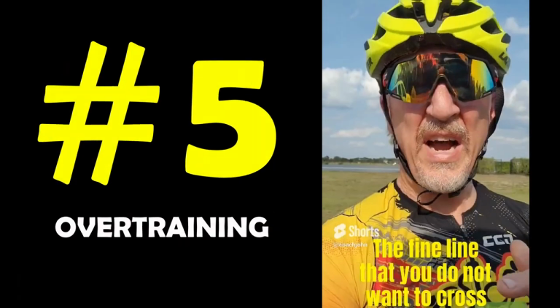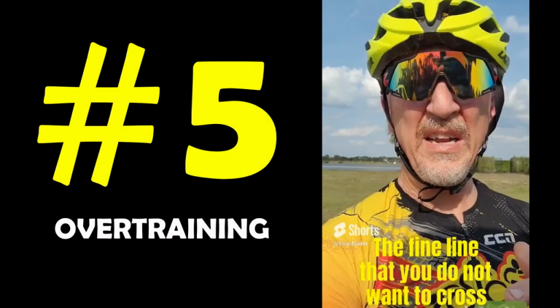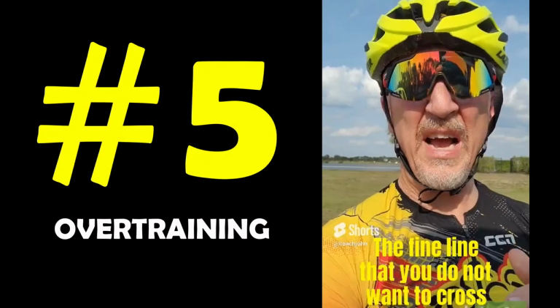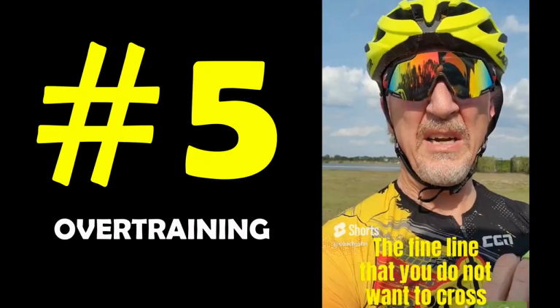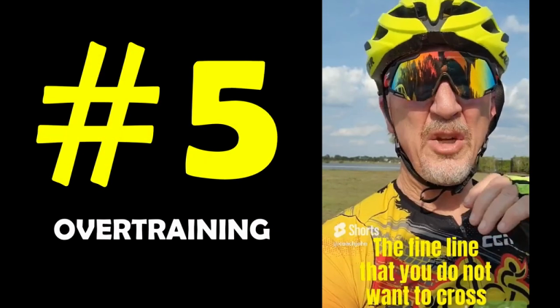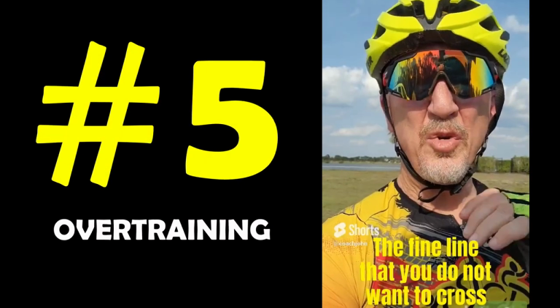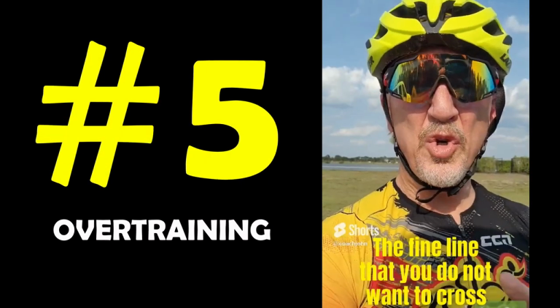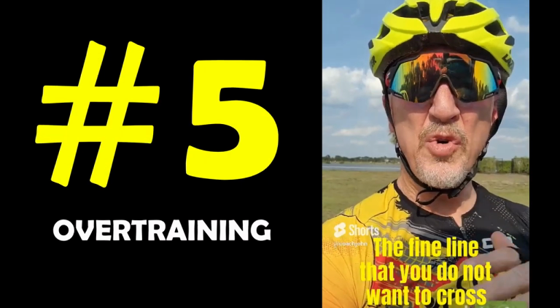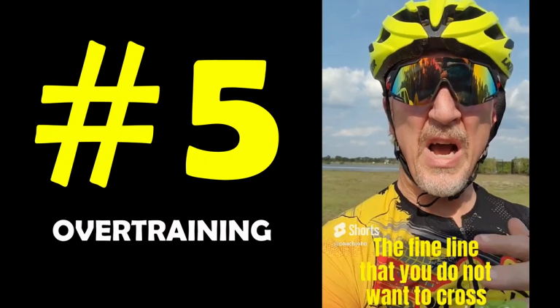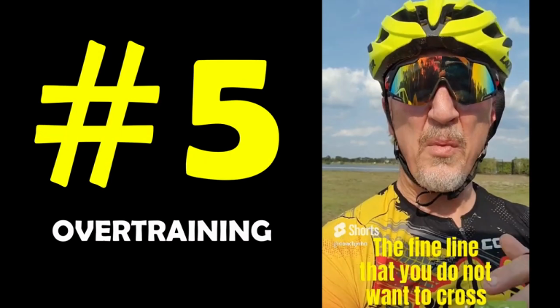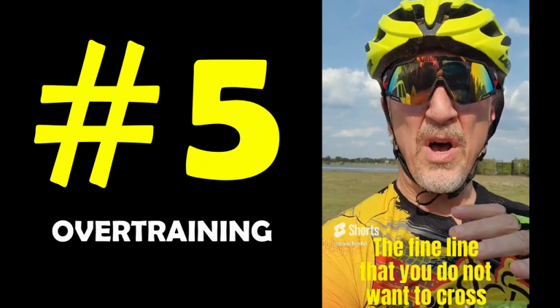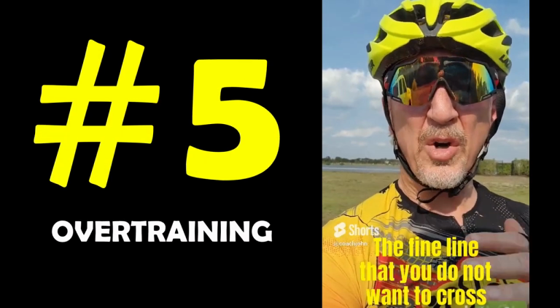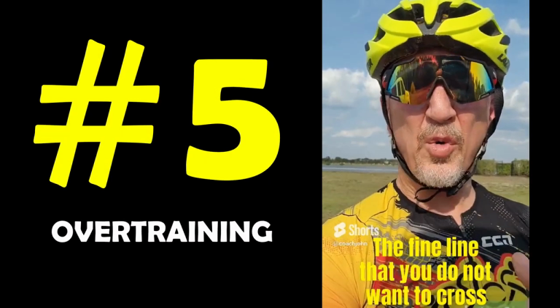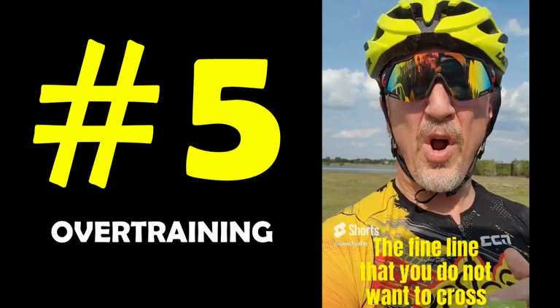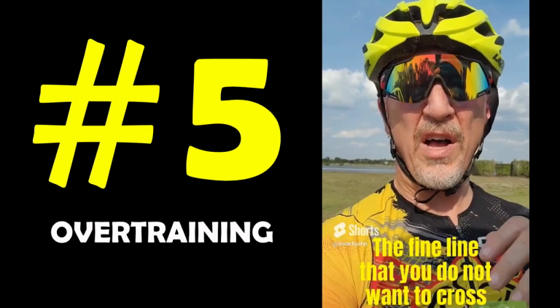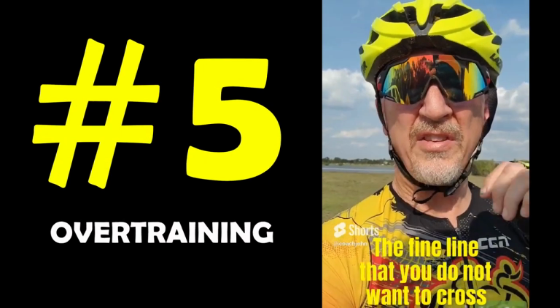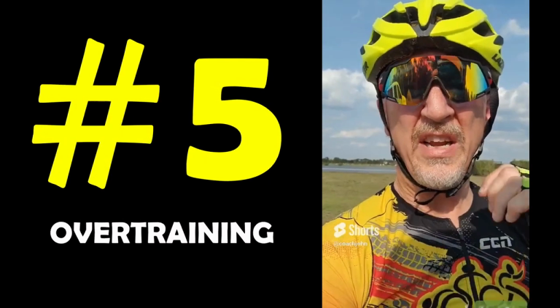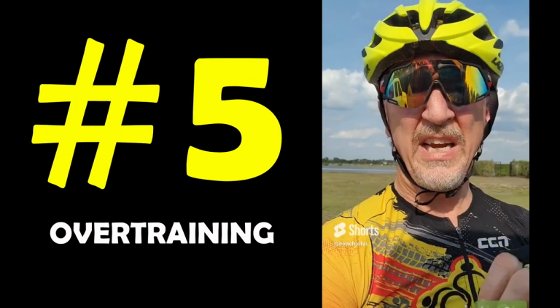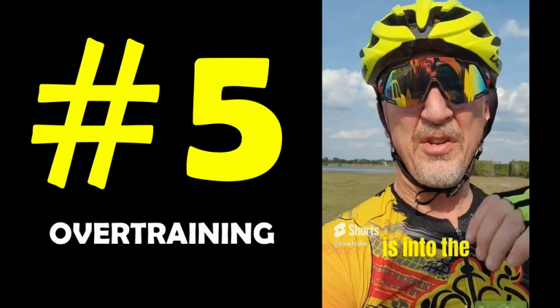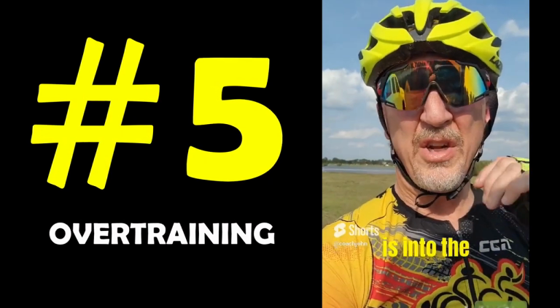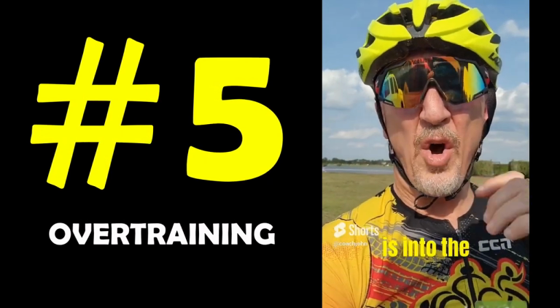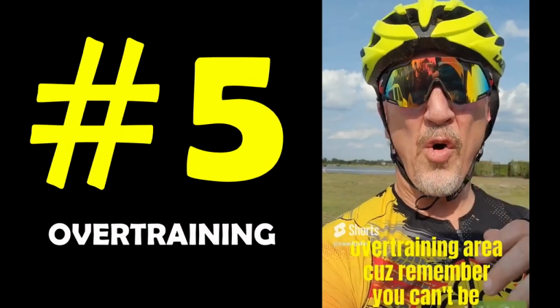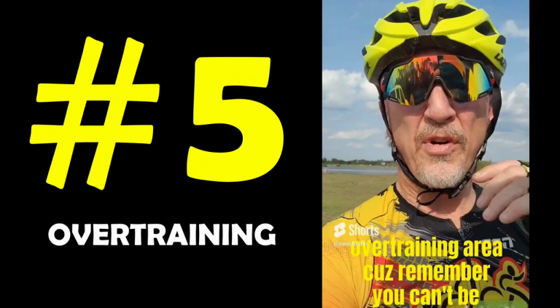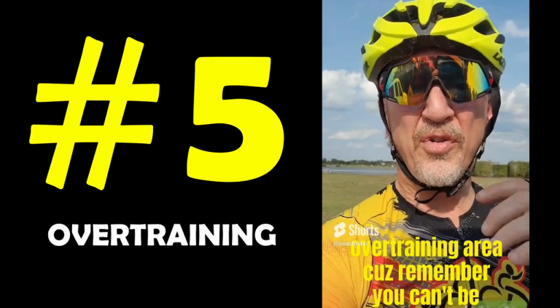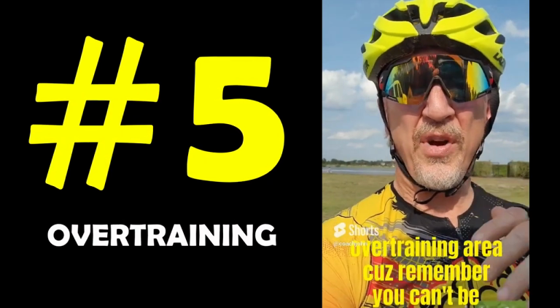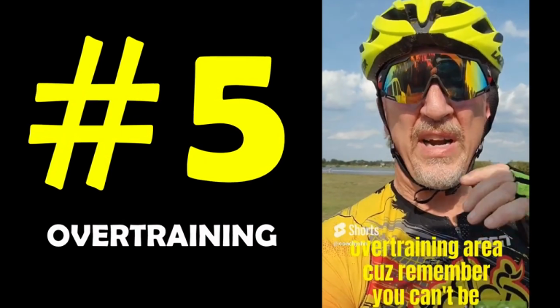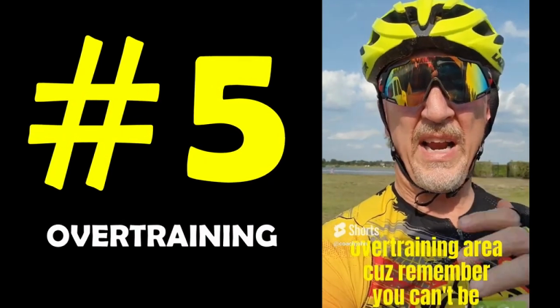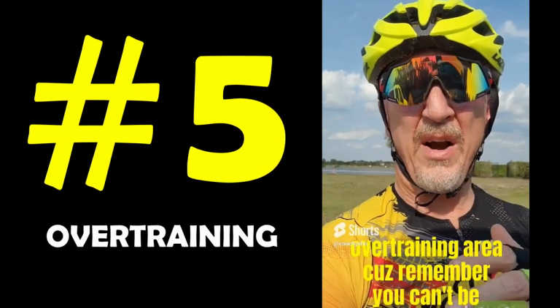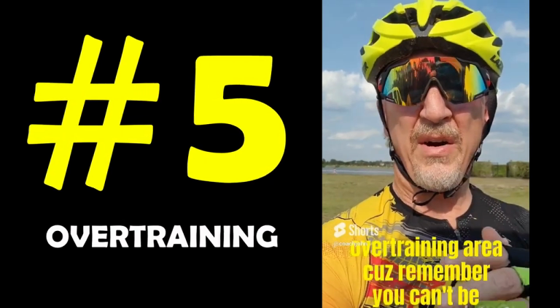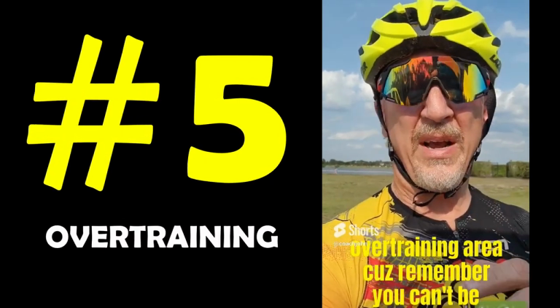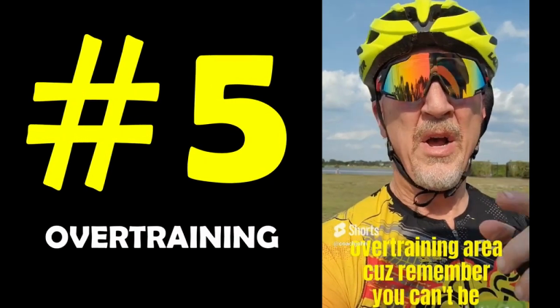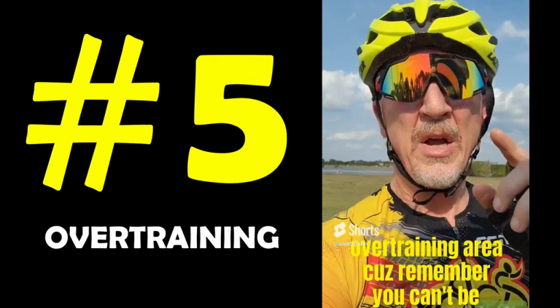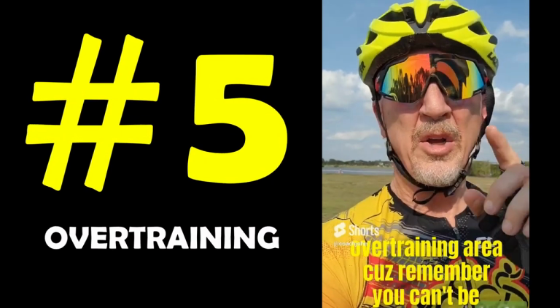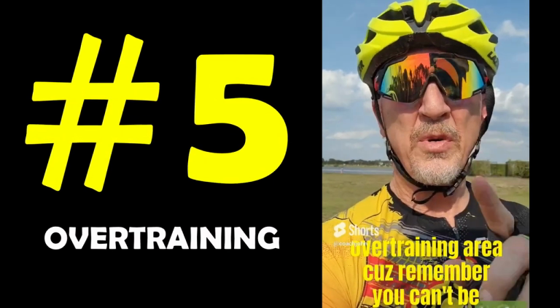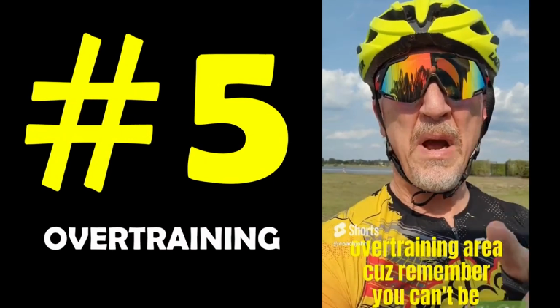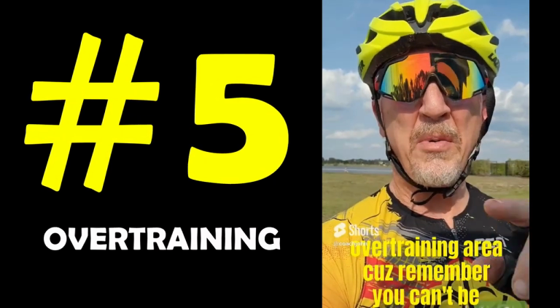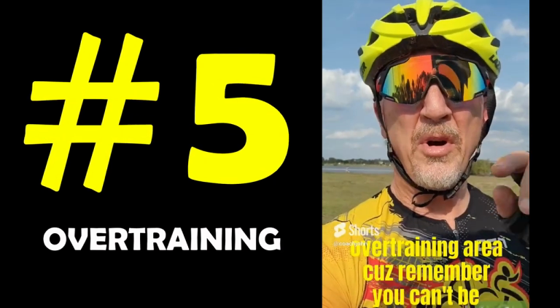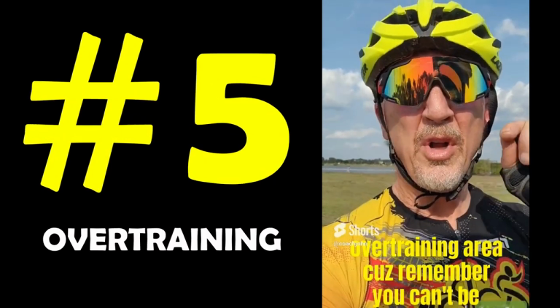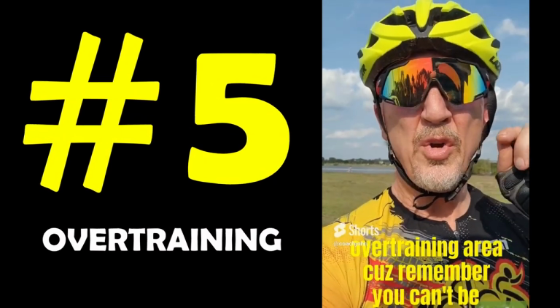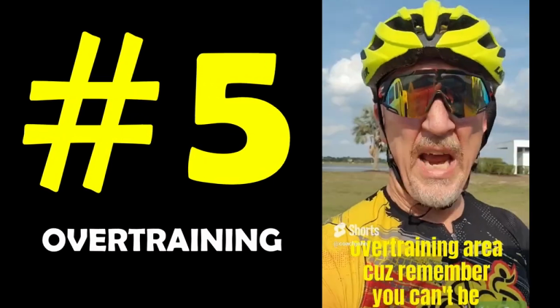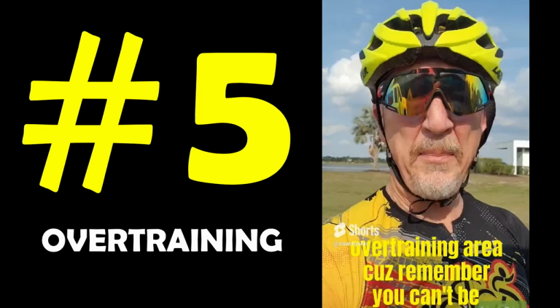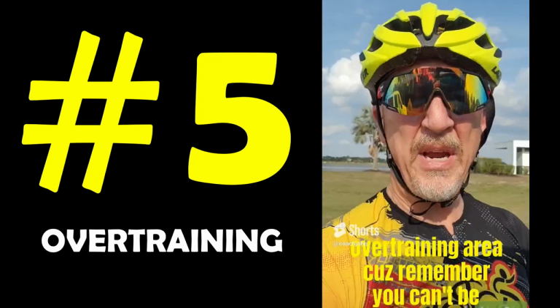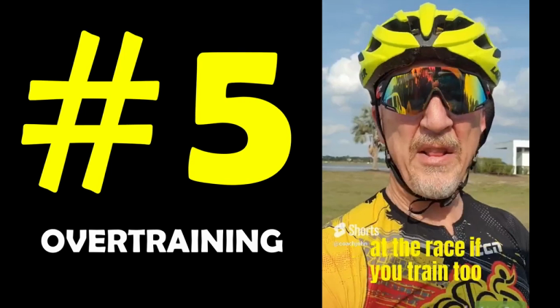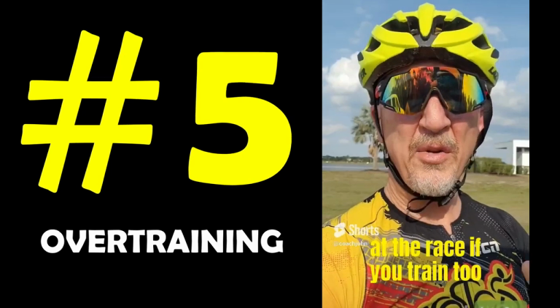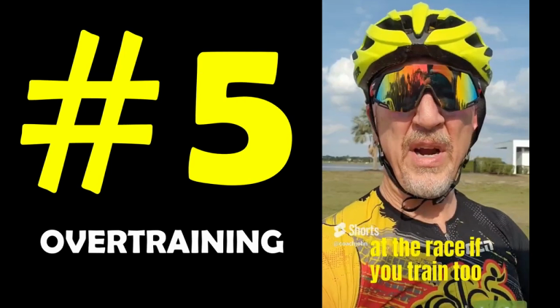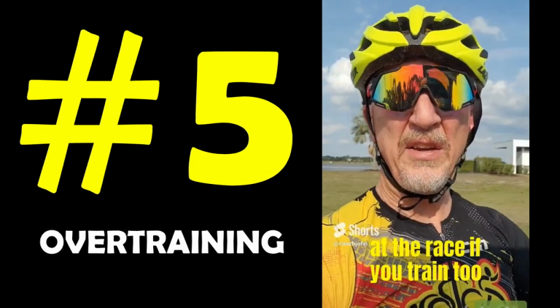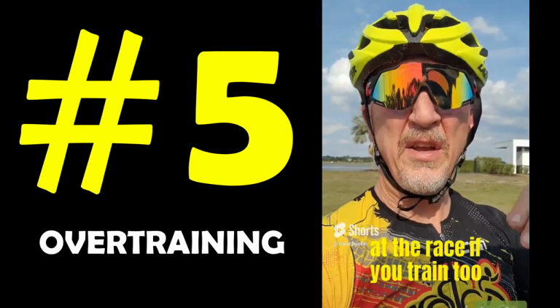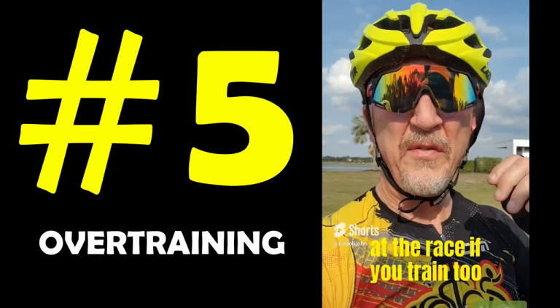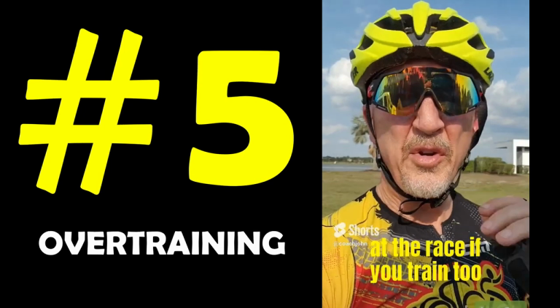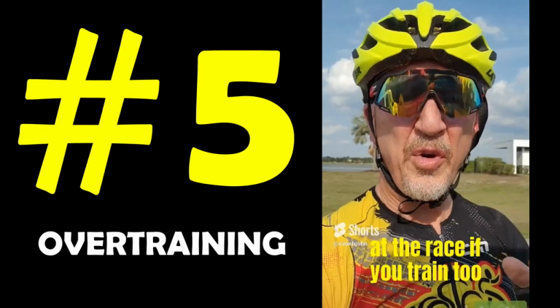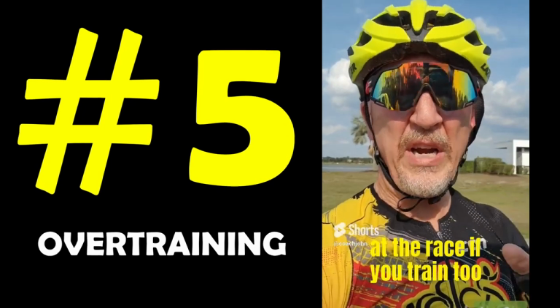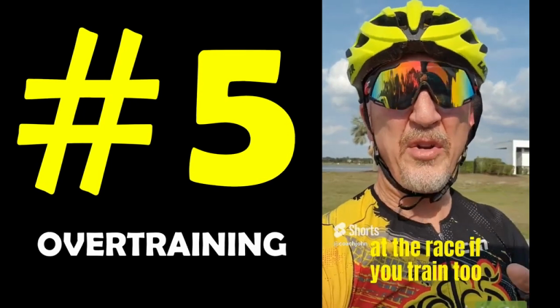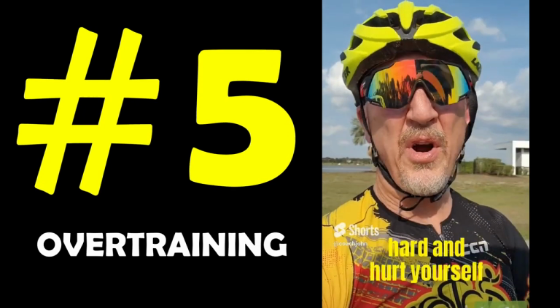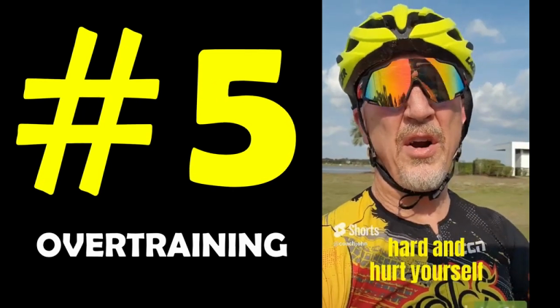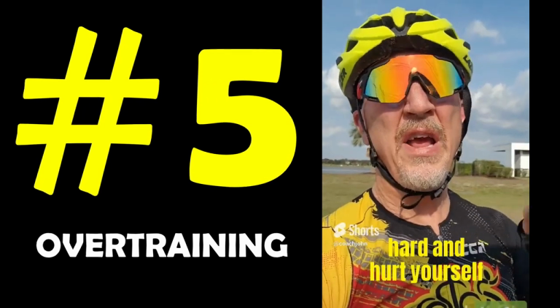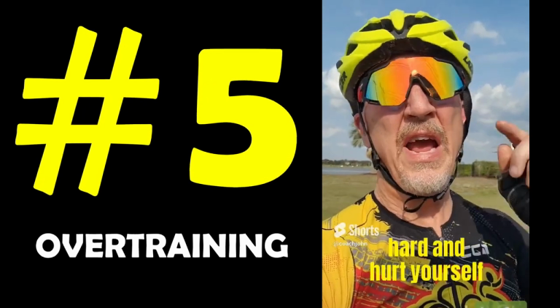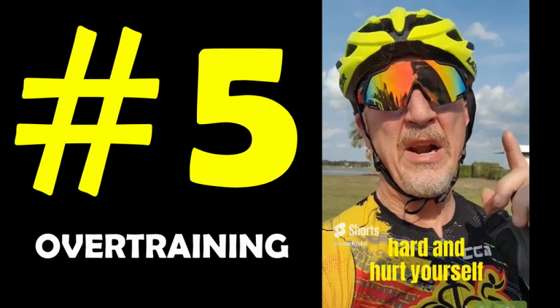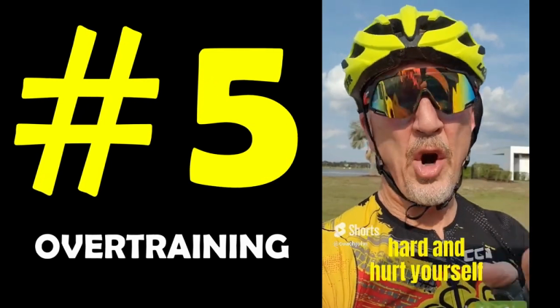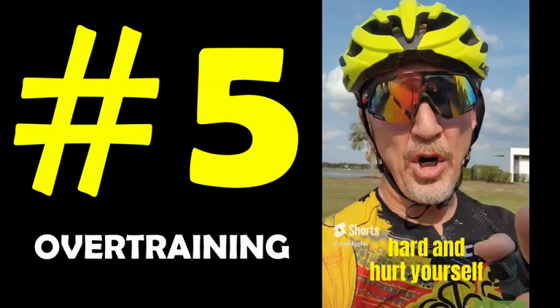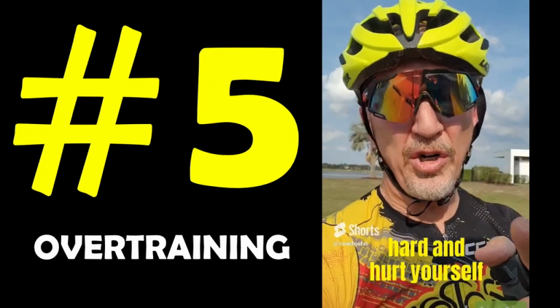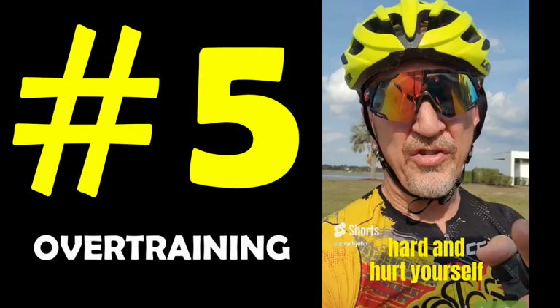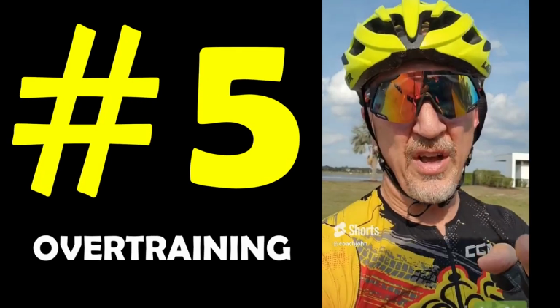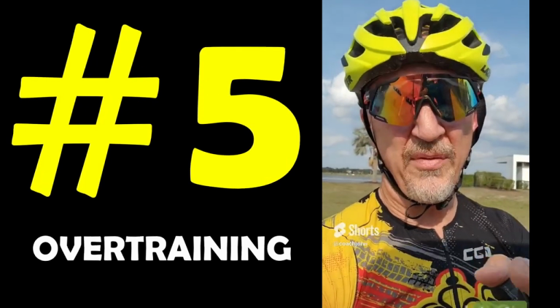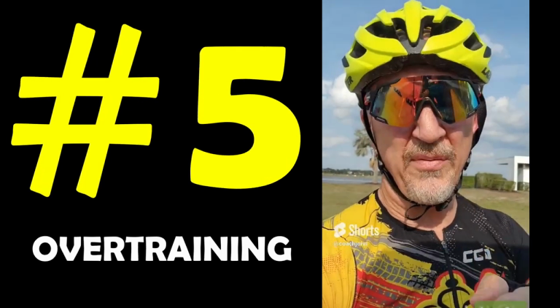Keep in mind that you do not want to cross into the overtraining area, because remember, you can't be at the race if you train too hard and hurt yourself.